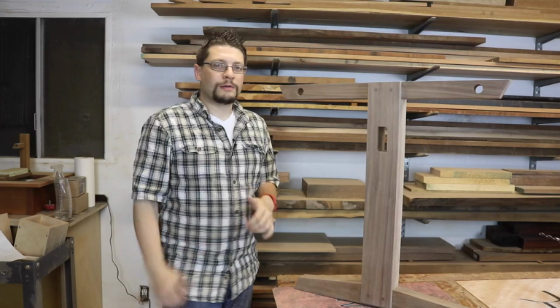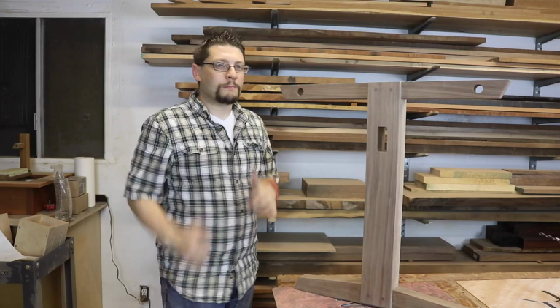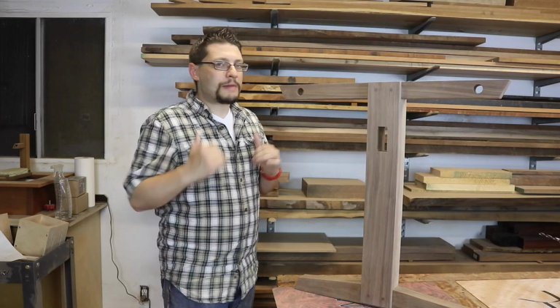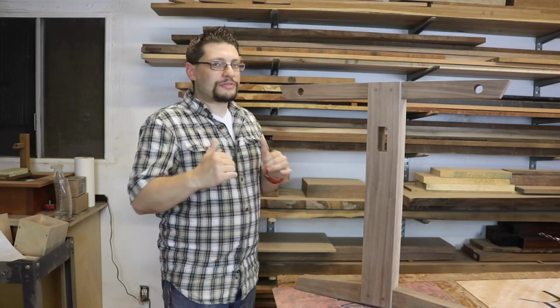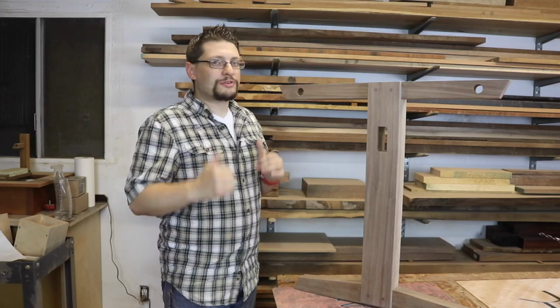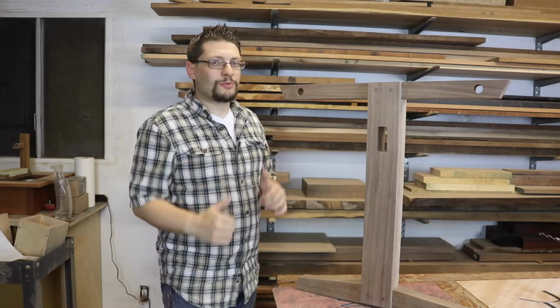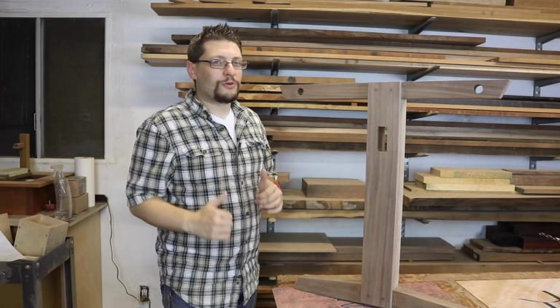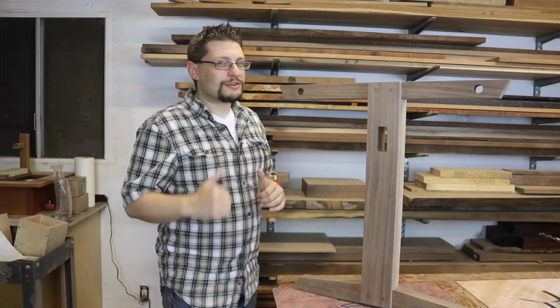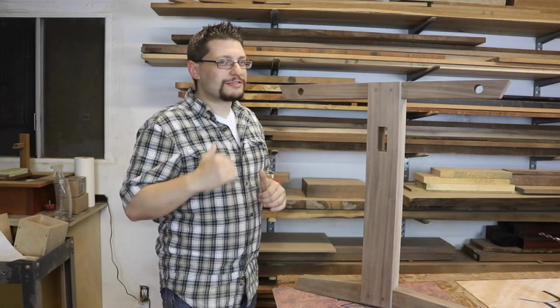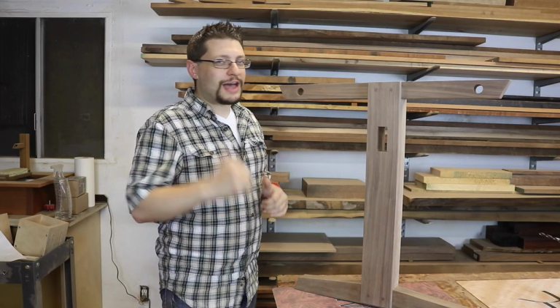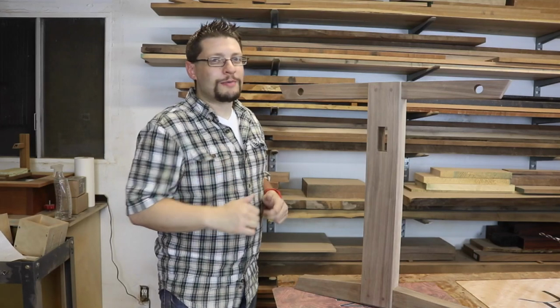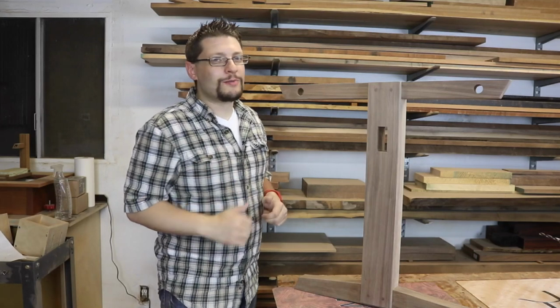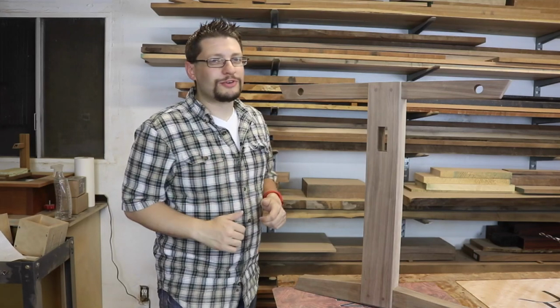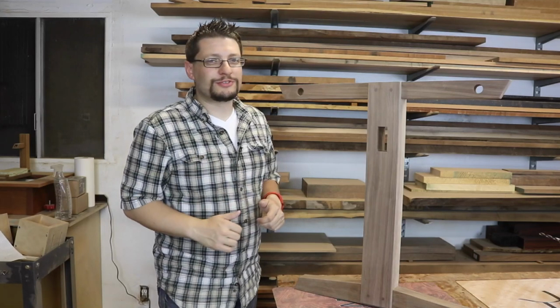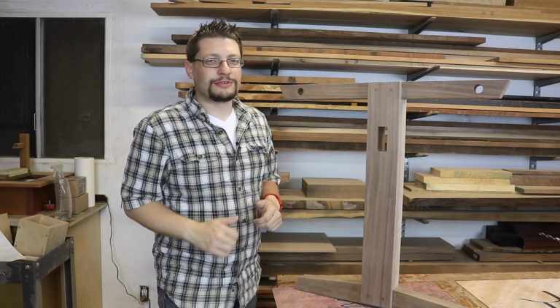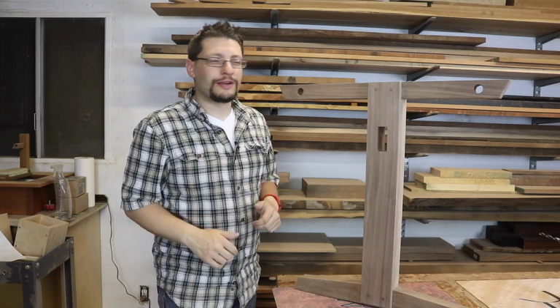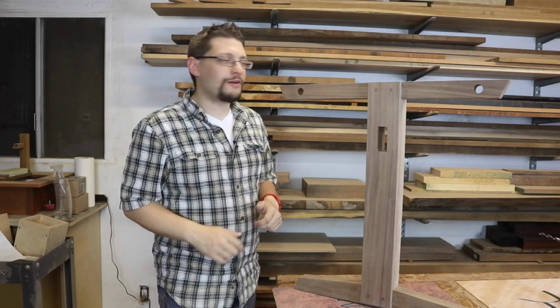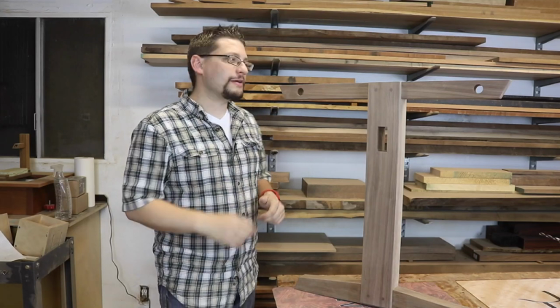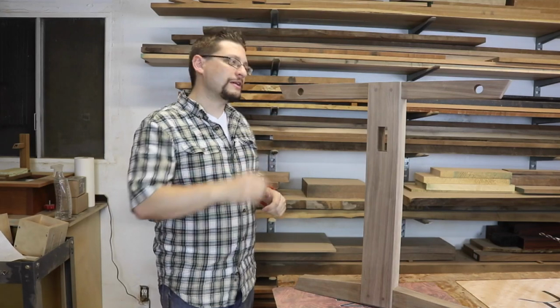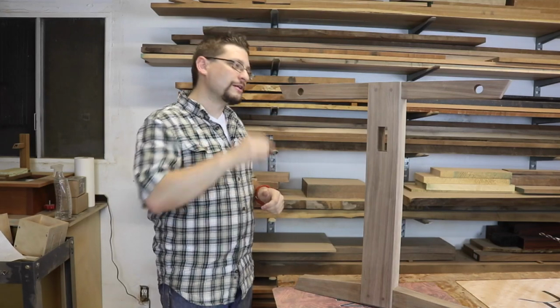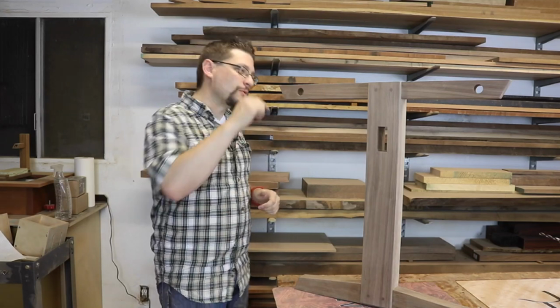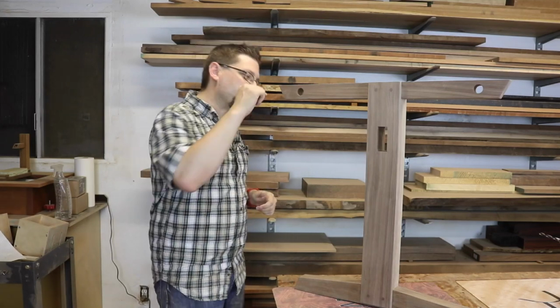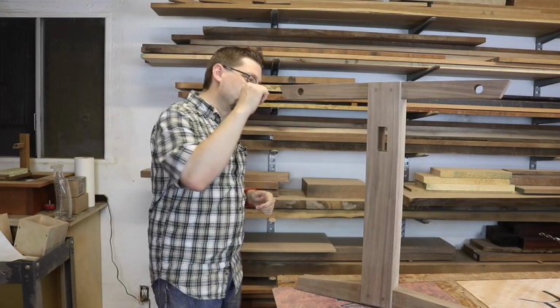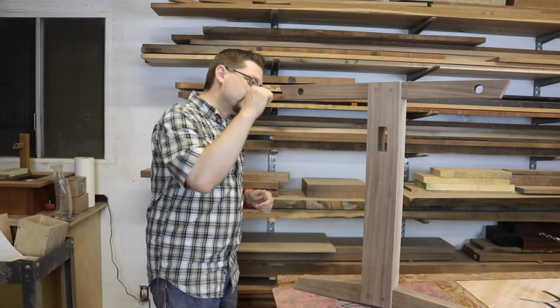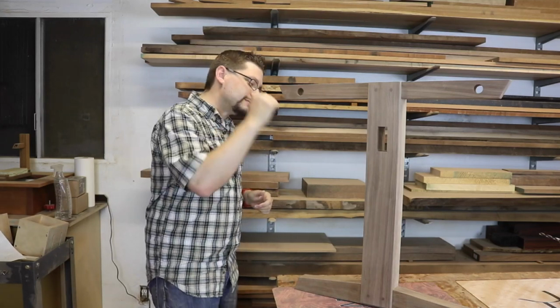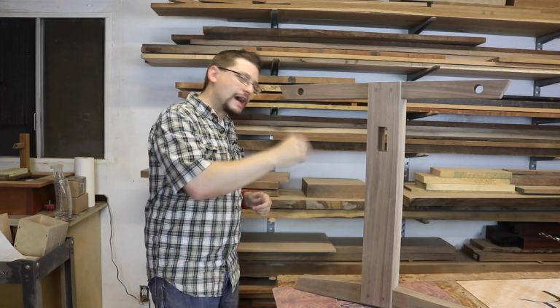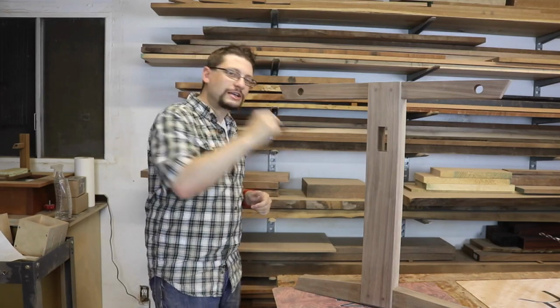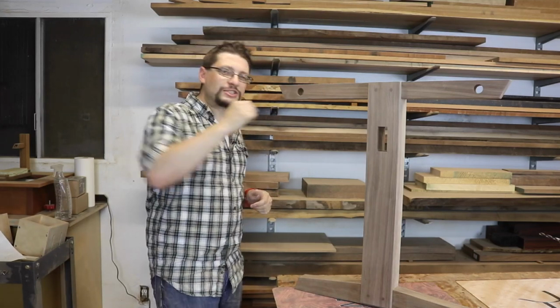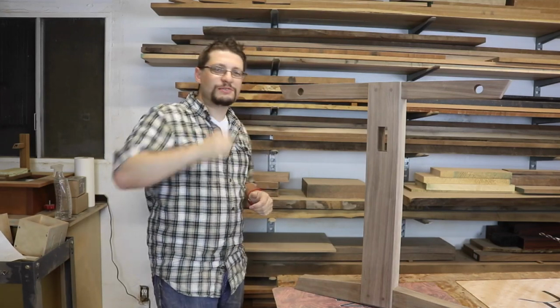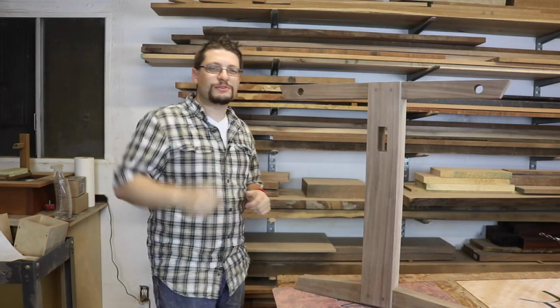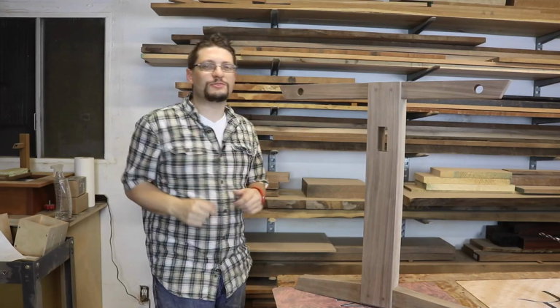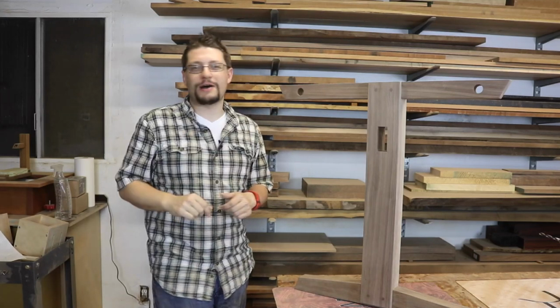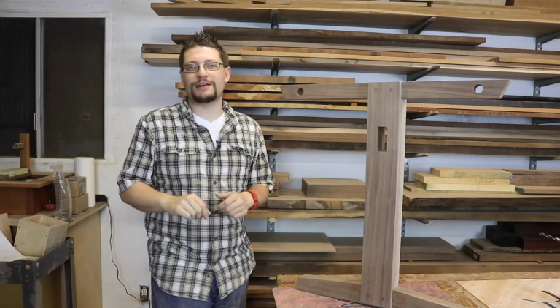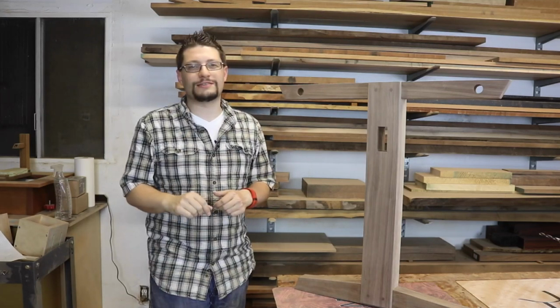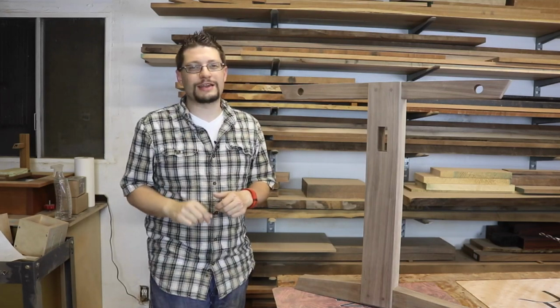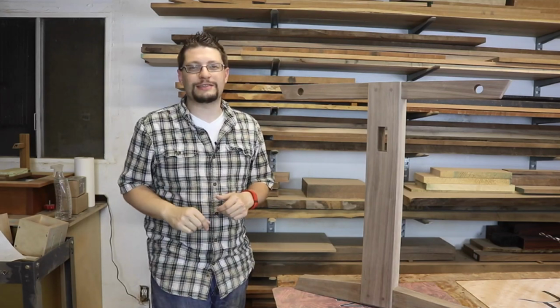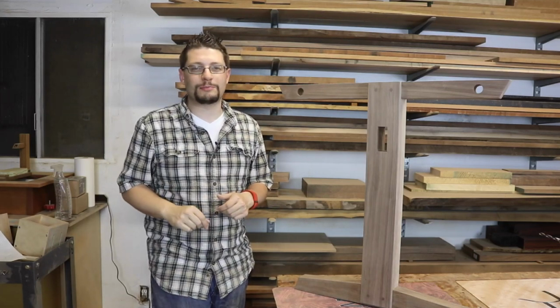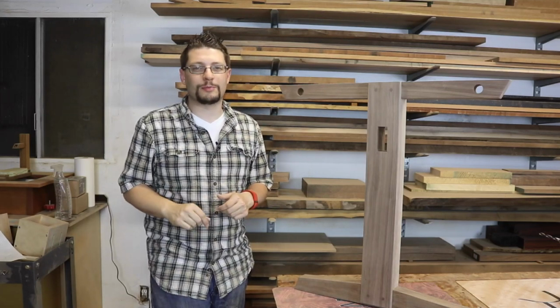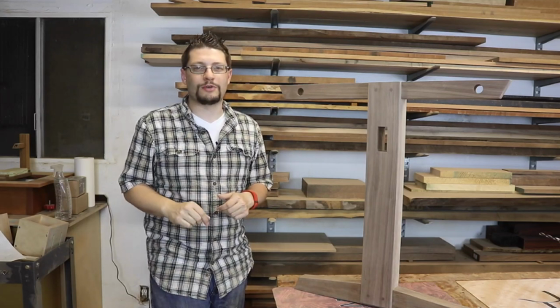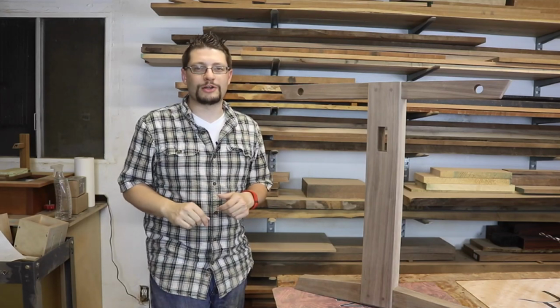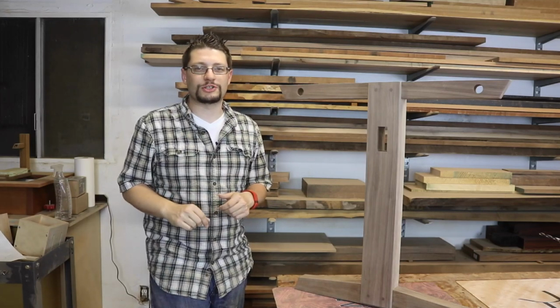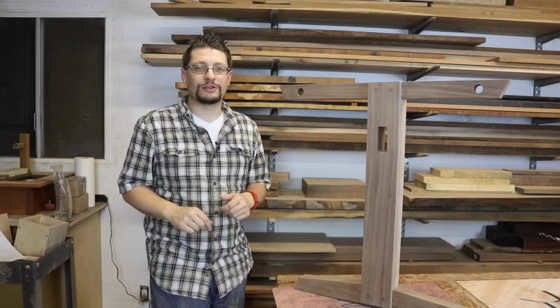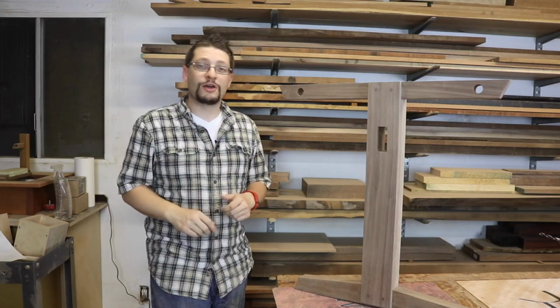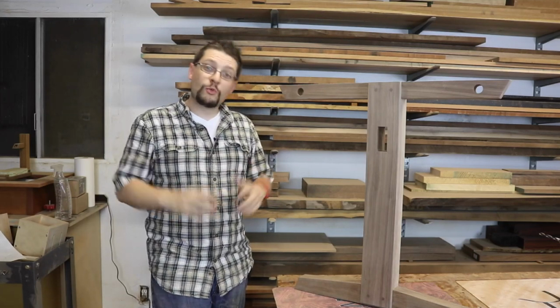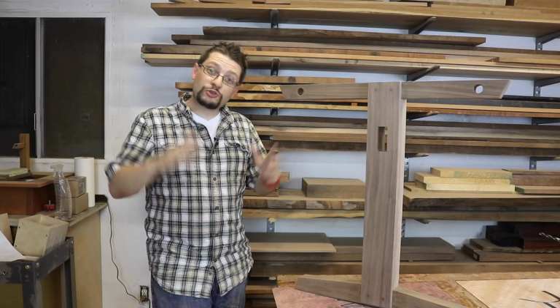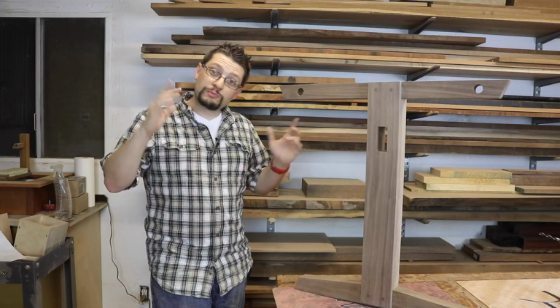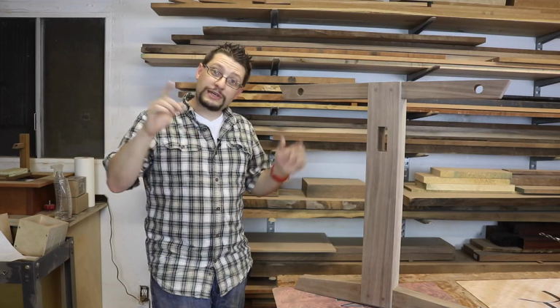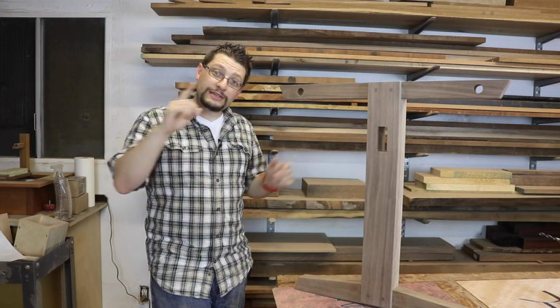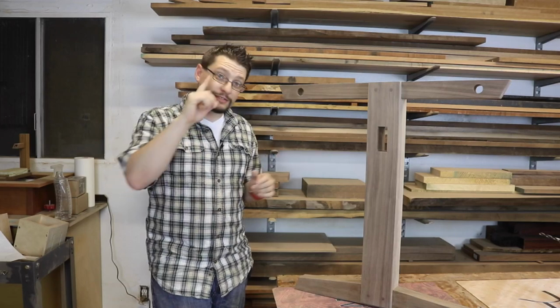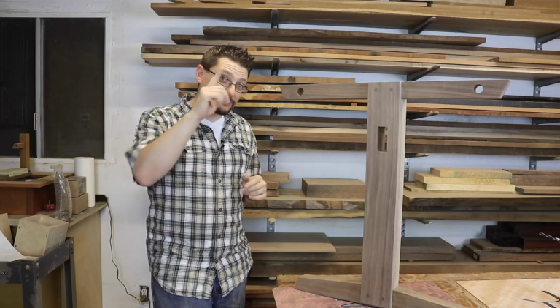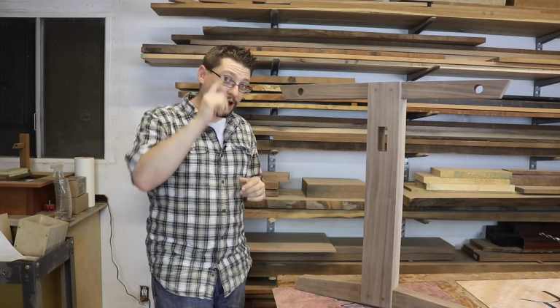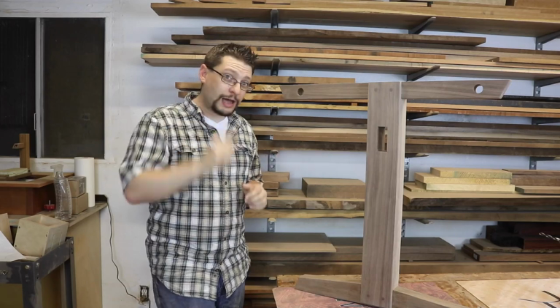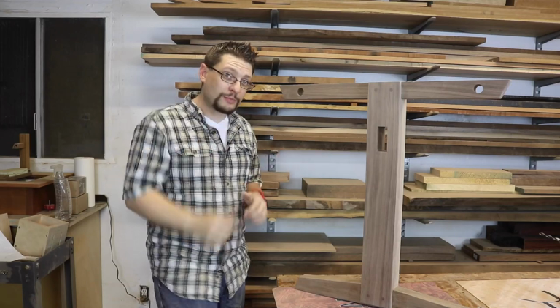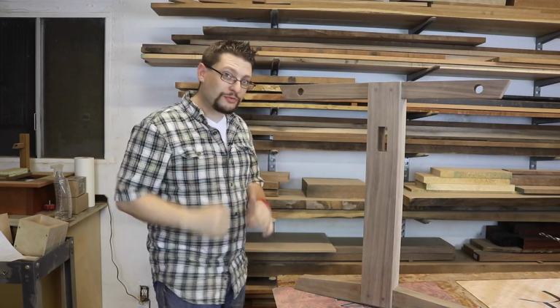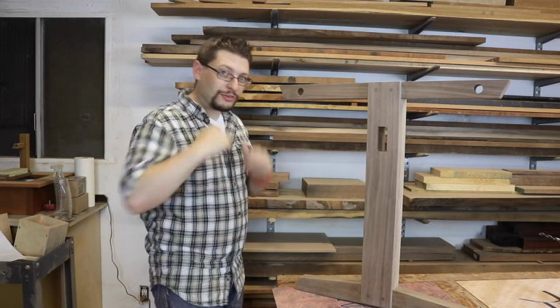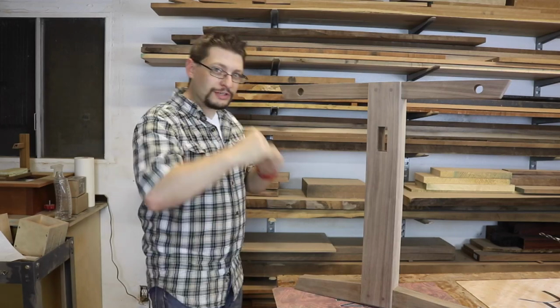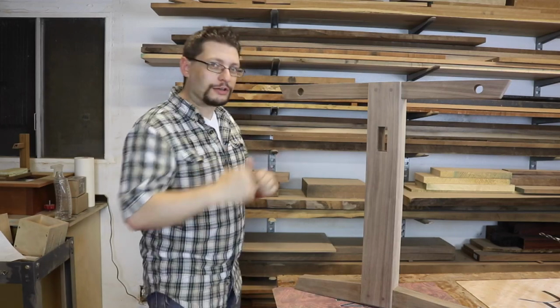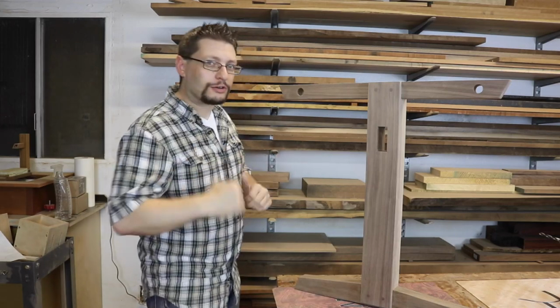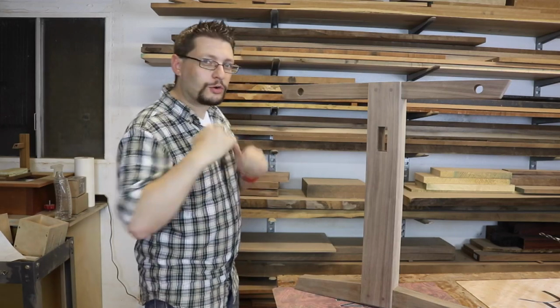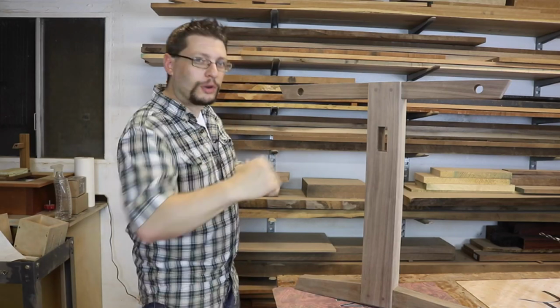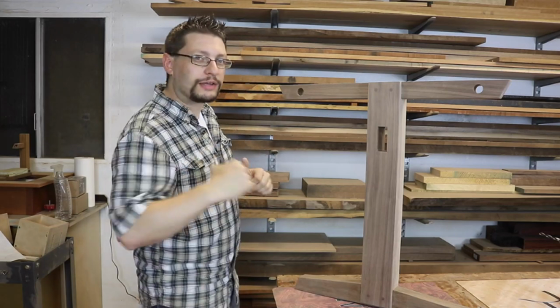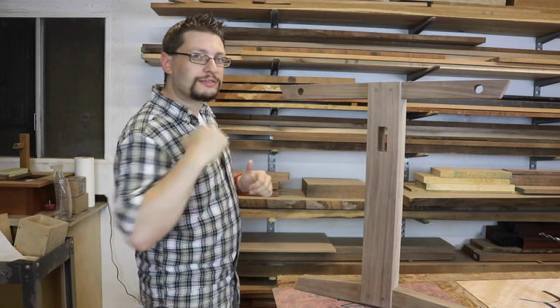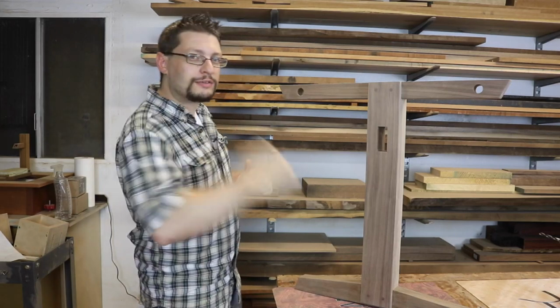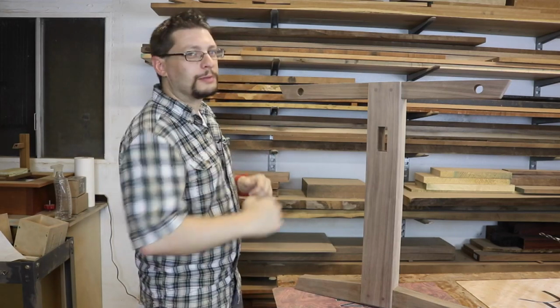Matthew Moore, it's M.M. Wood Studio, and here working on this Nakashima-inspired dining table project, which means it's time for another quick tip.